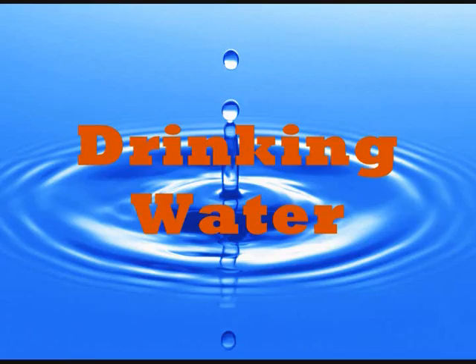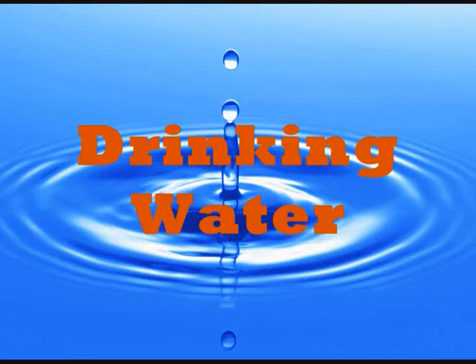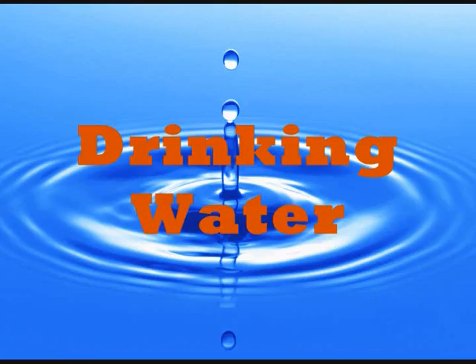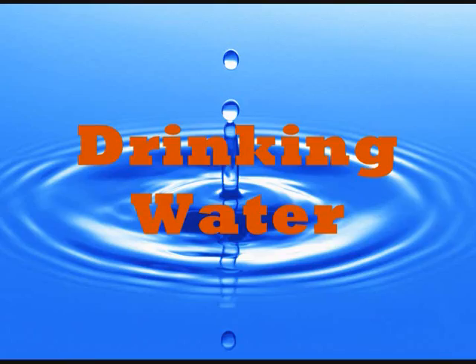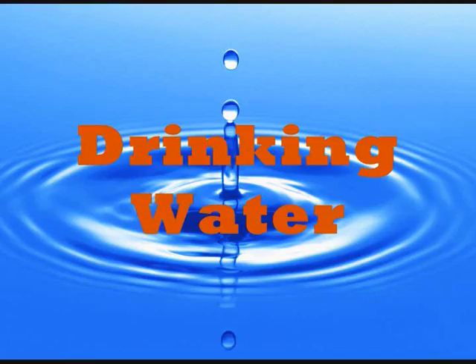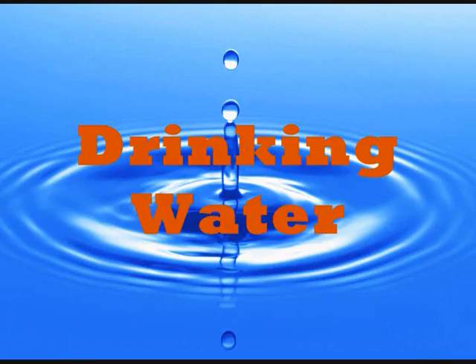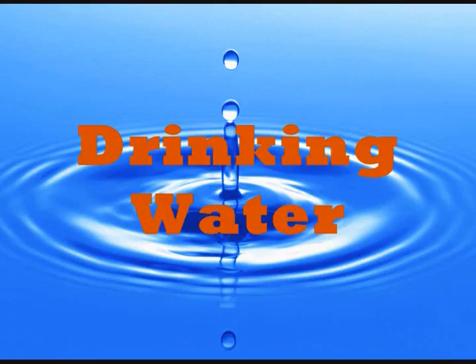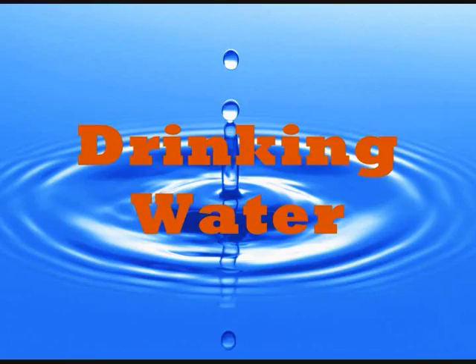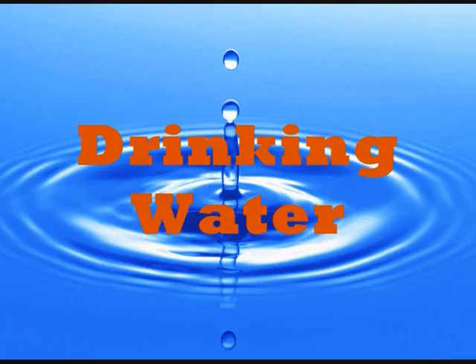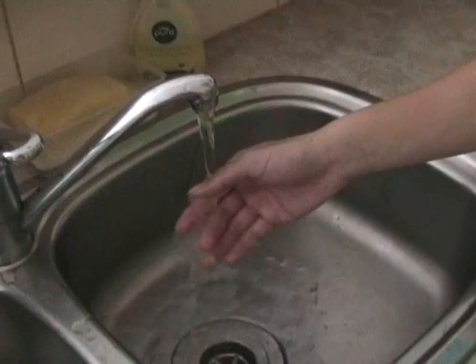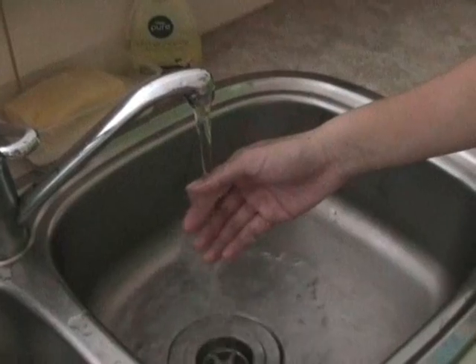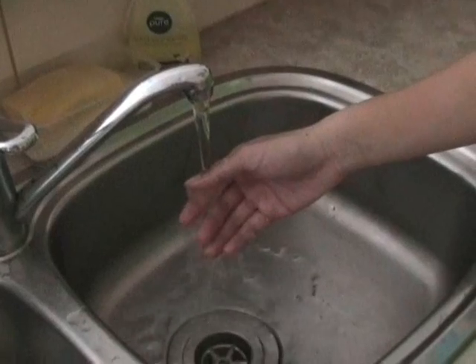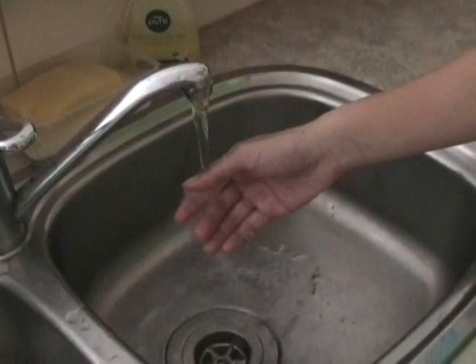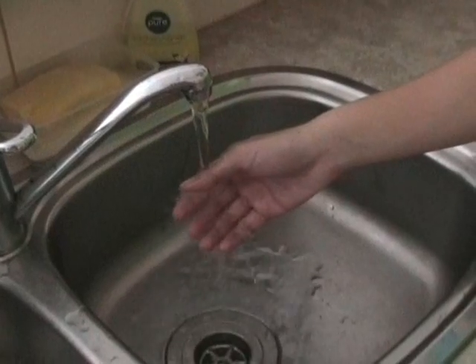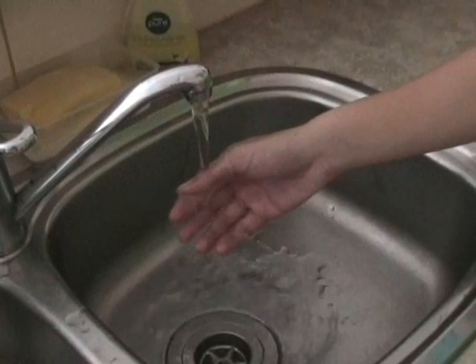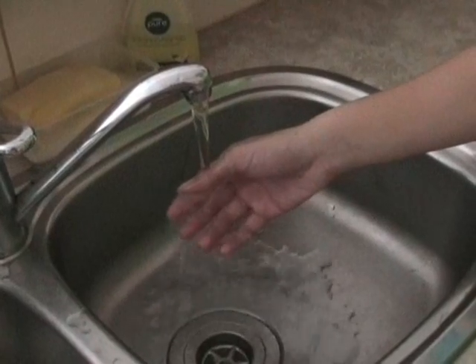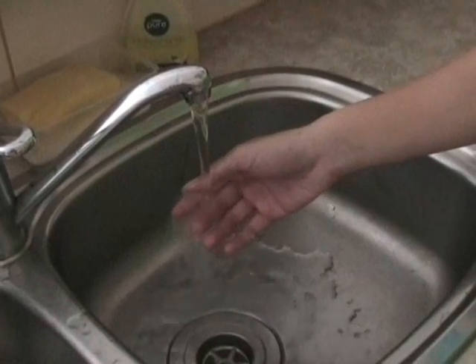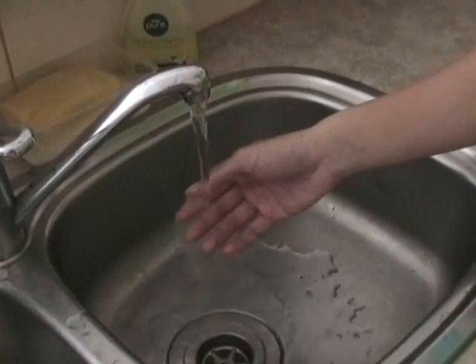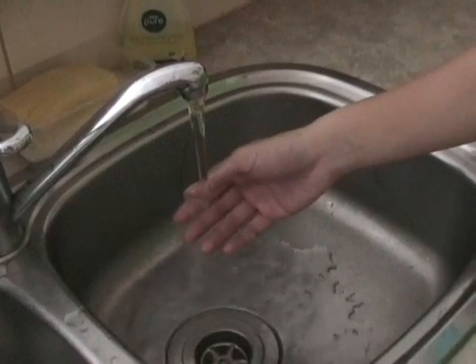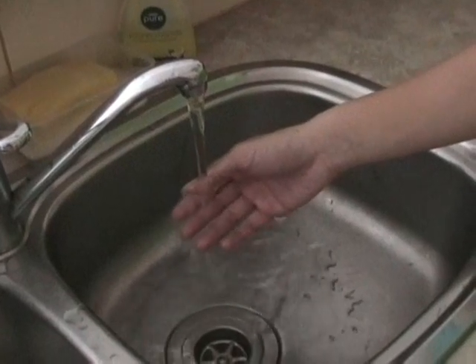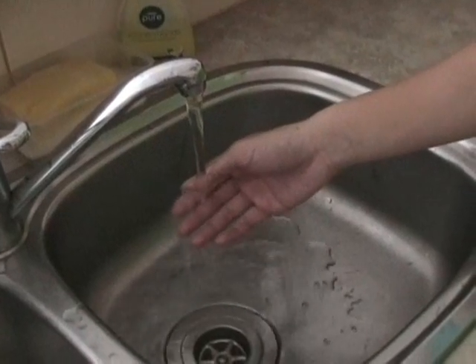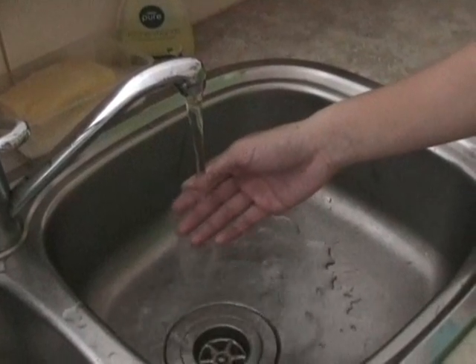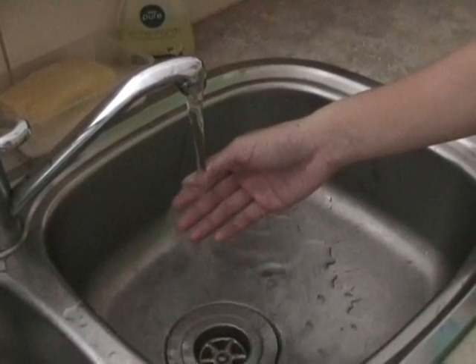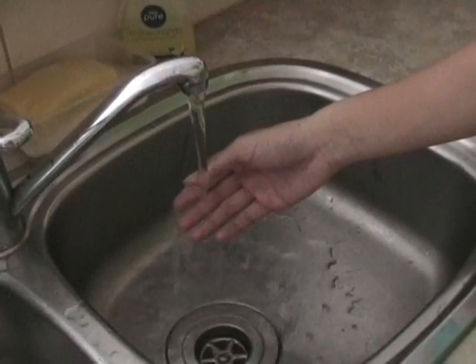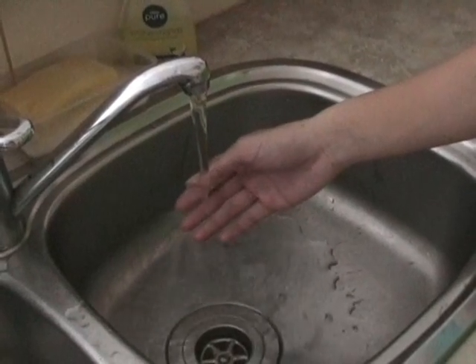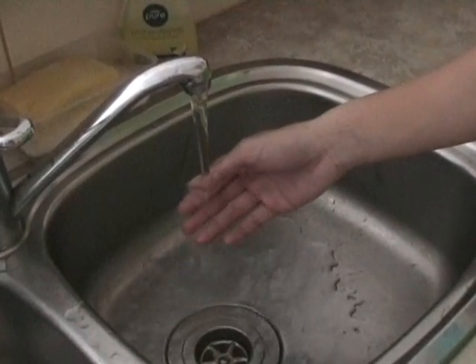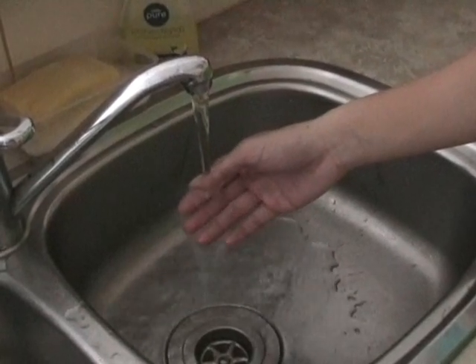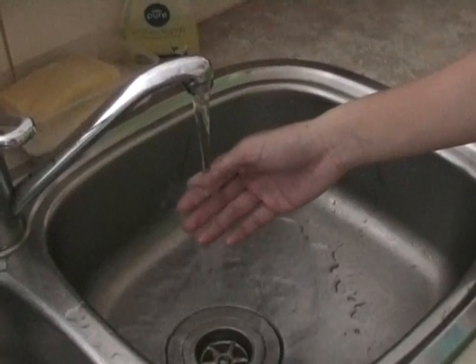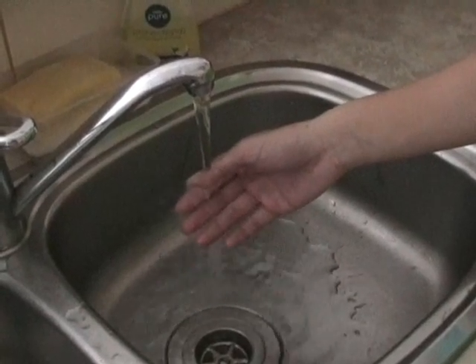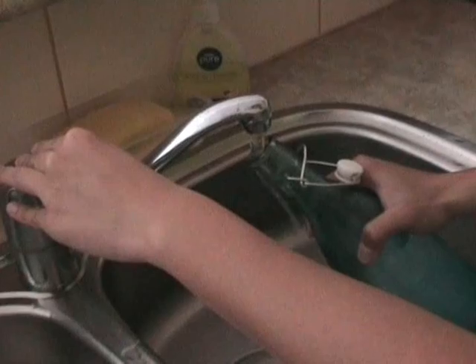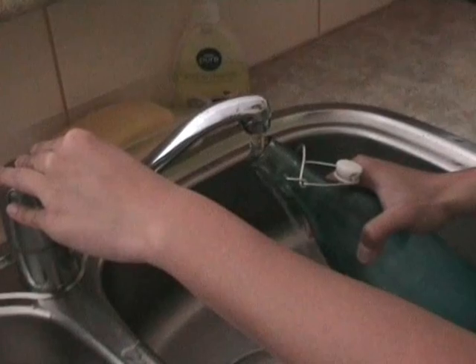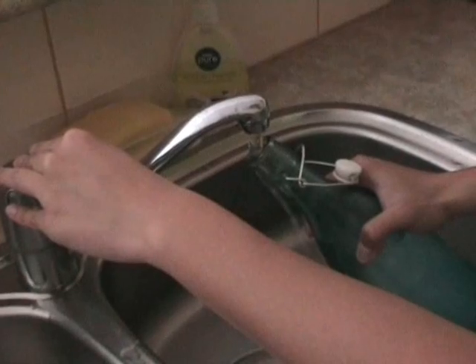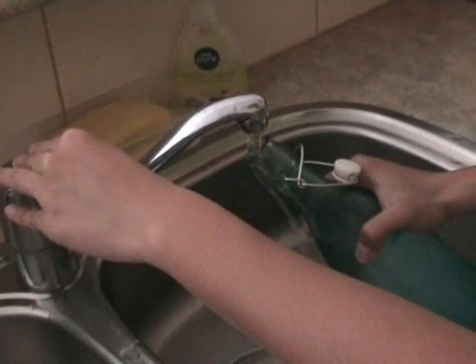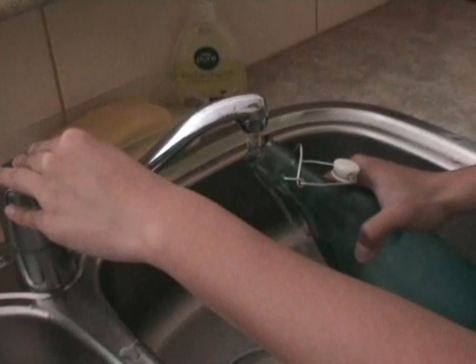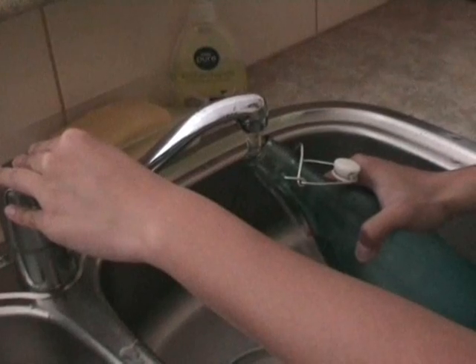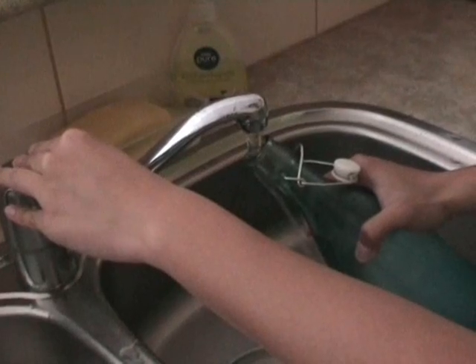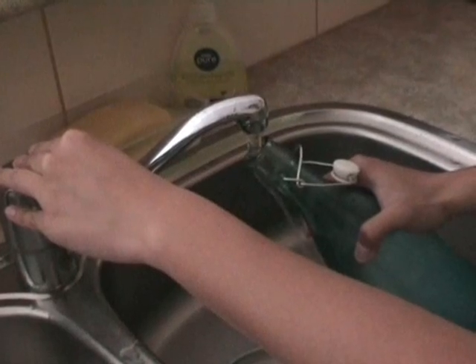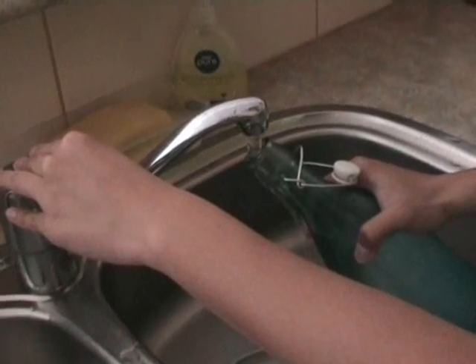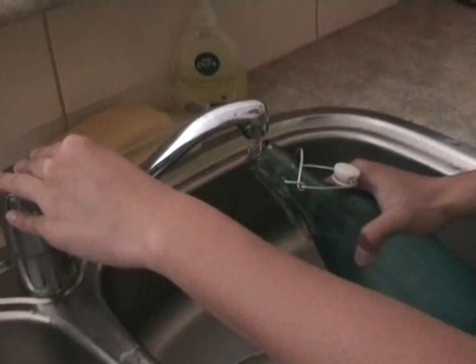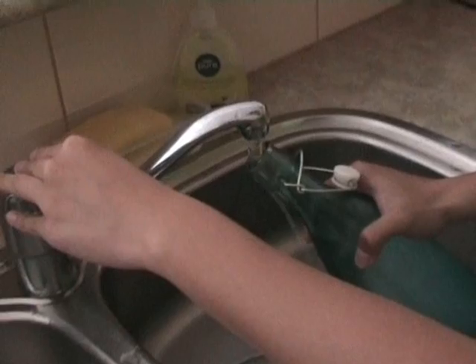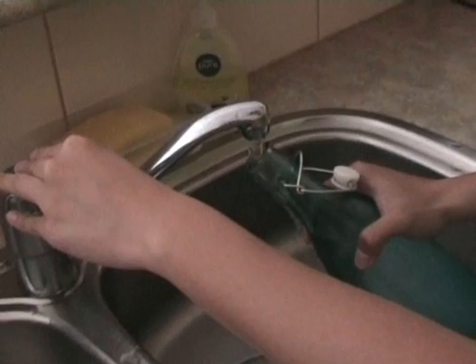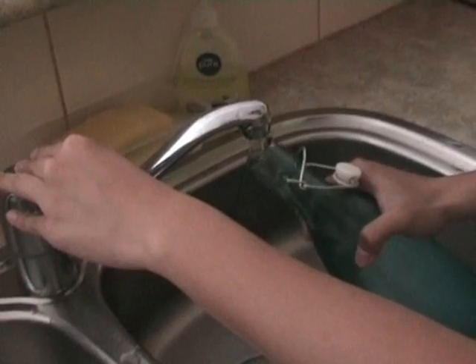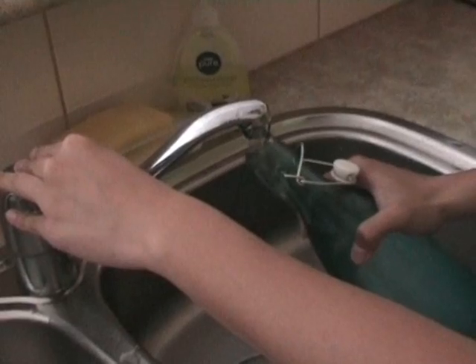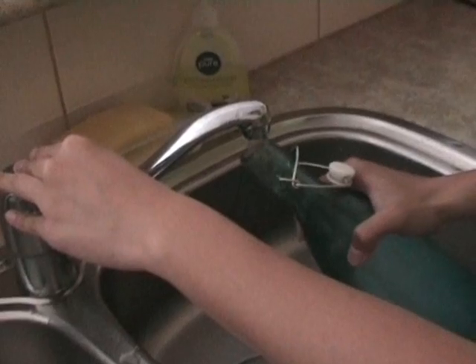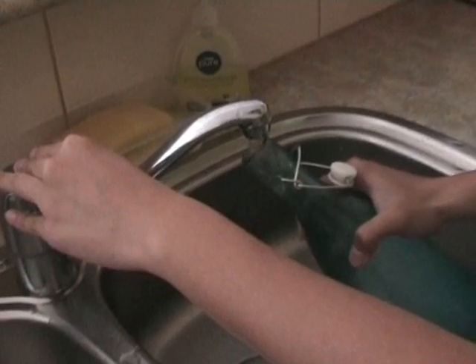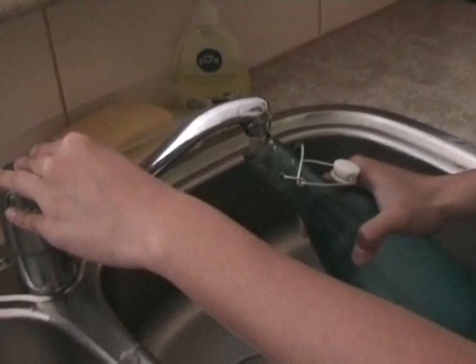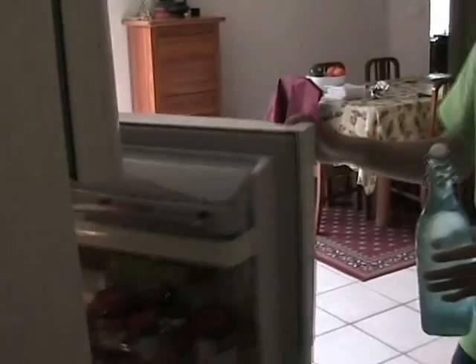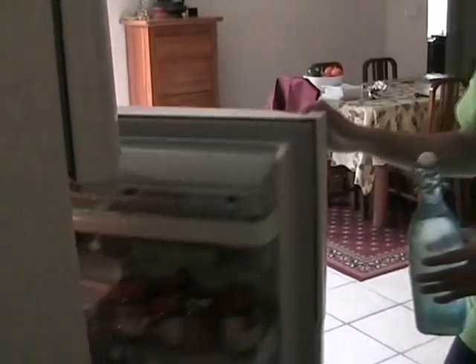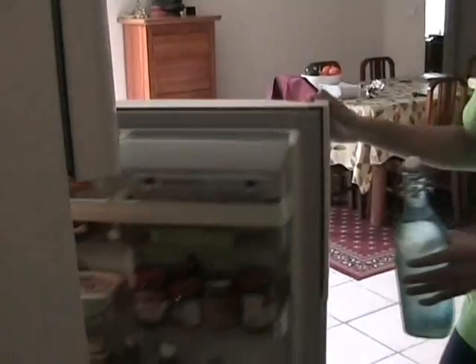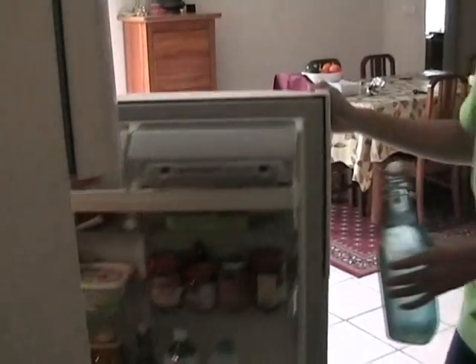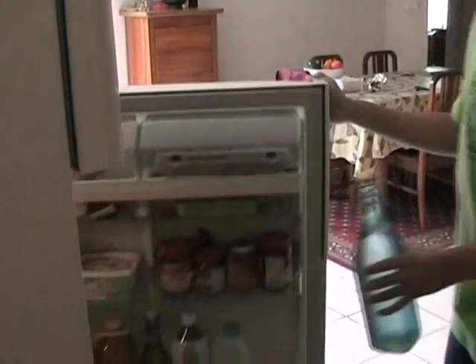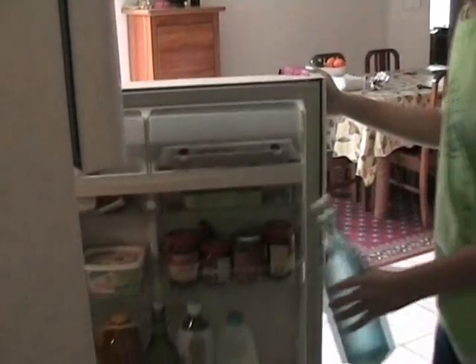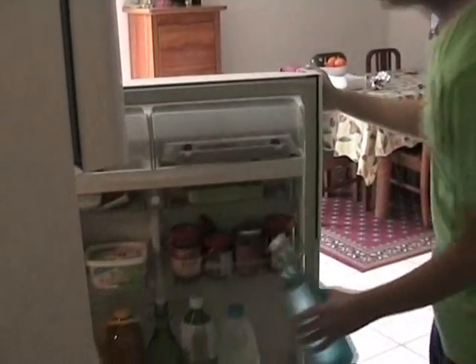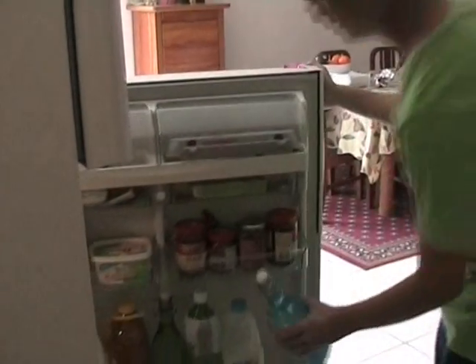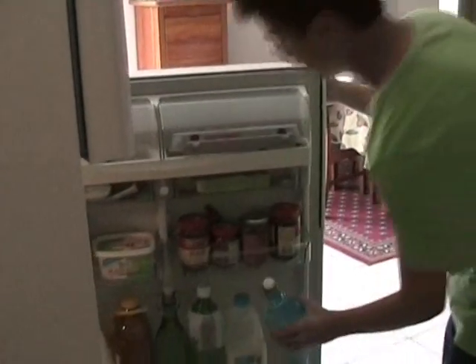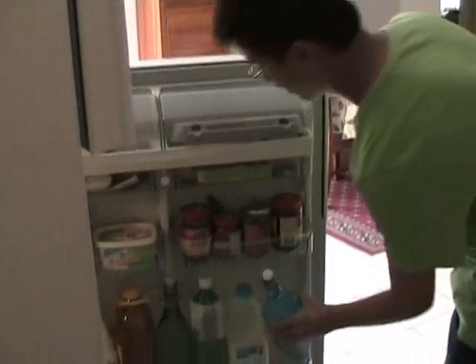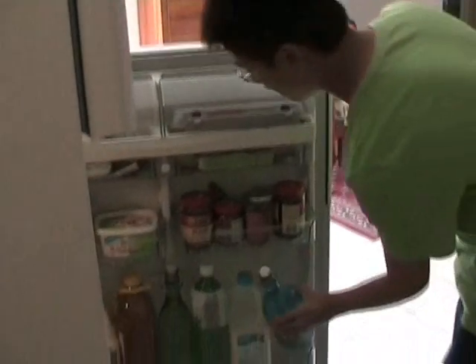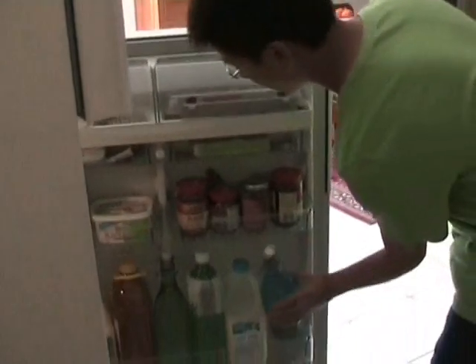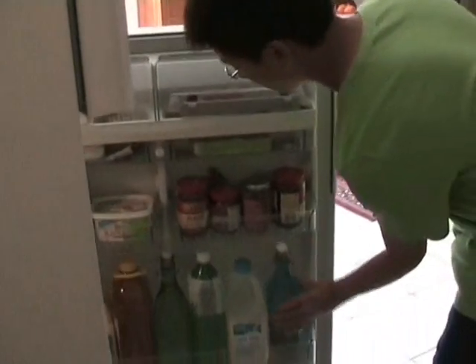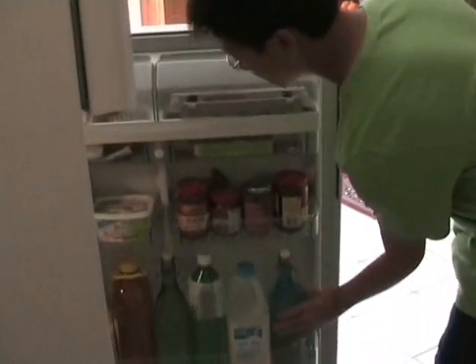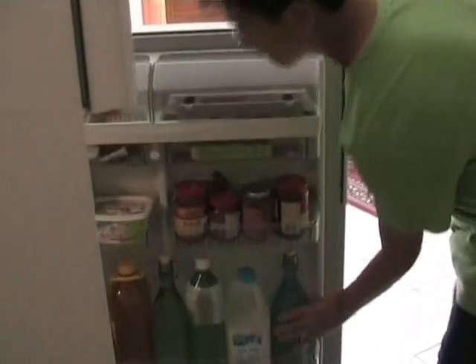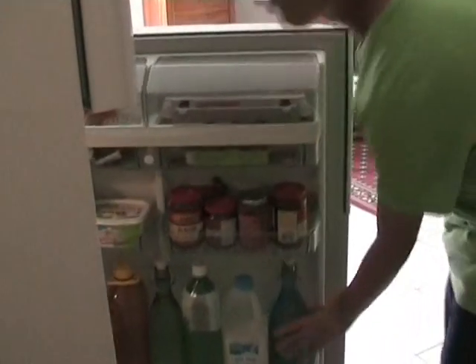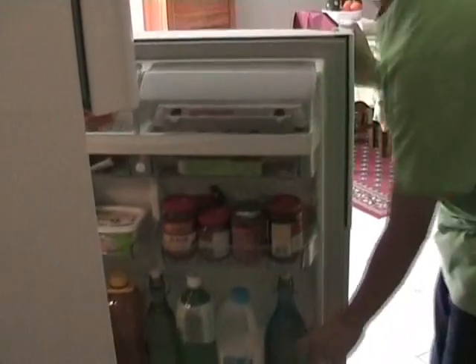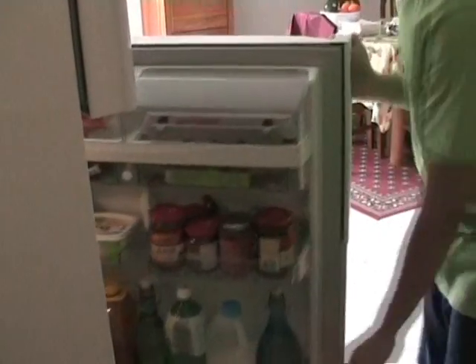Drinking water: instead of waiting for running water to get cold, store the water in used water bottles in the fridge and top up when necessary.